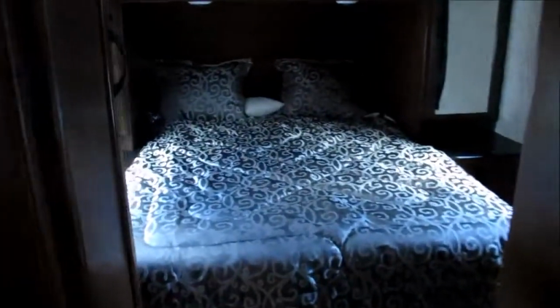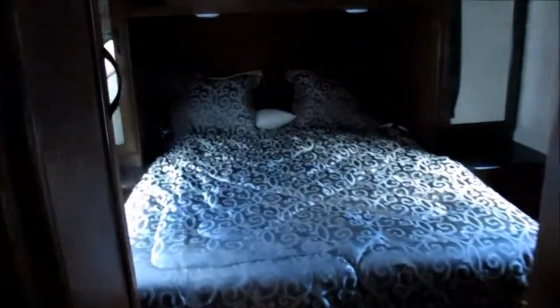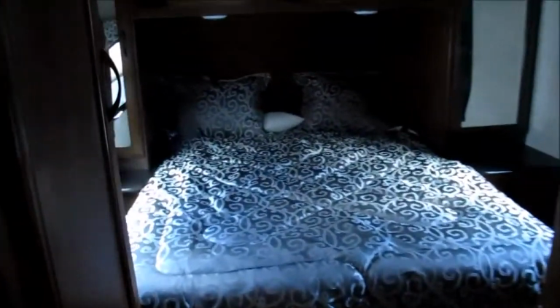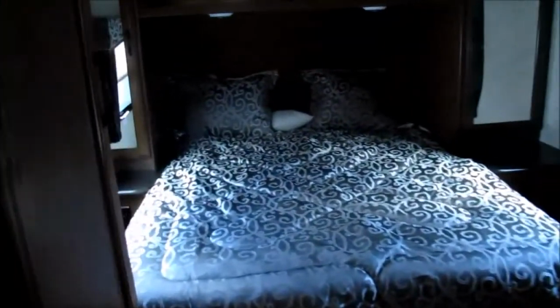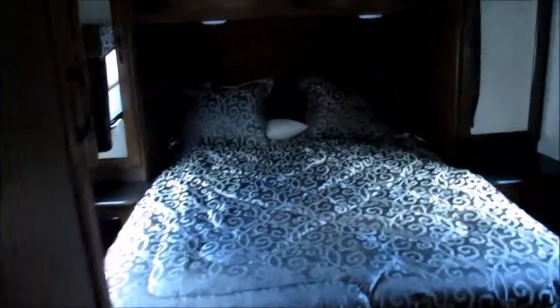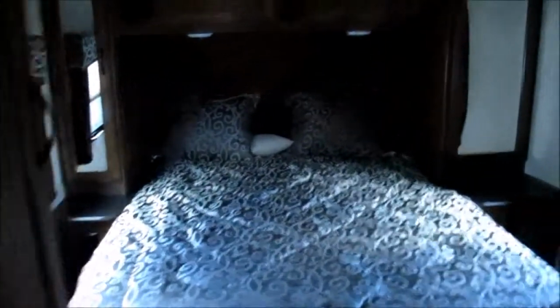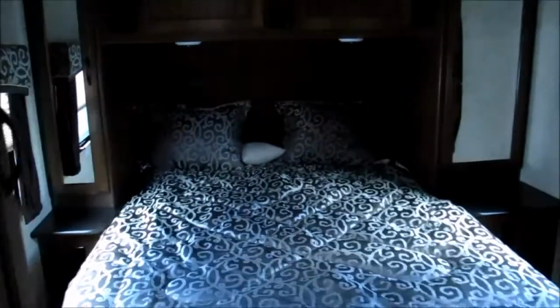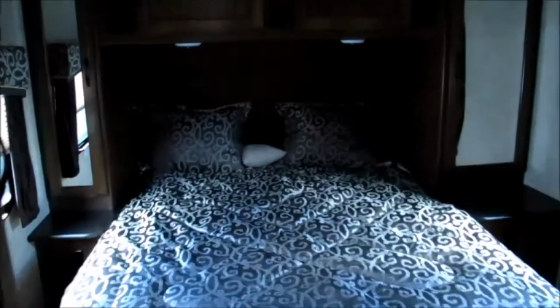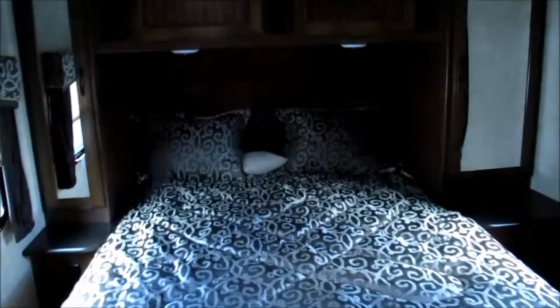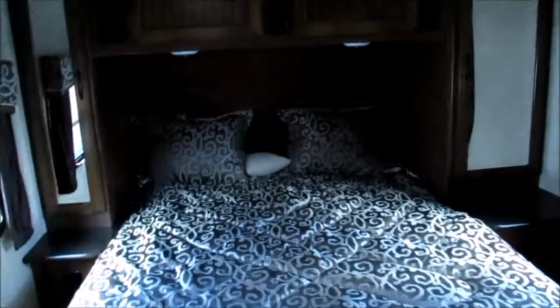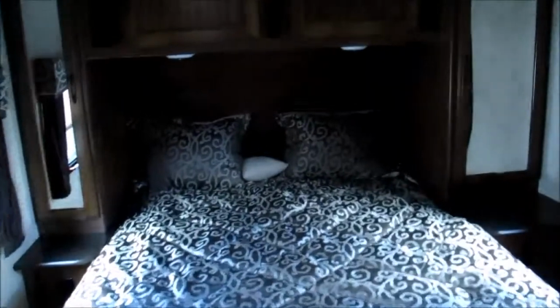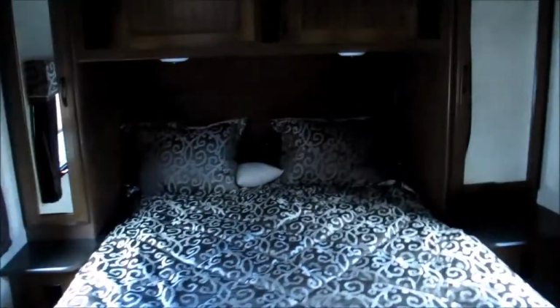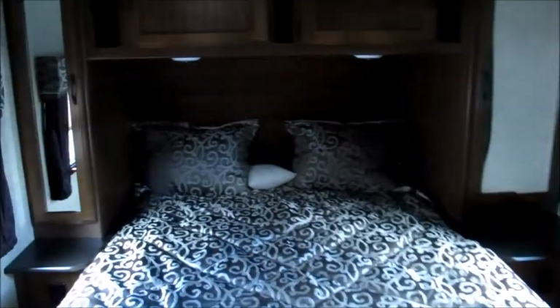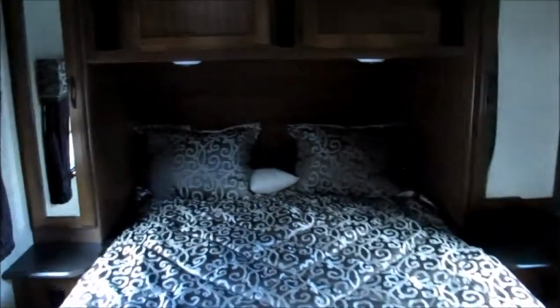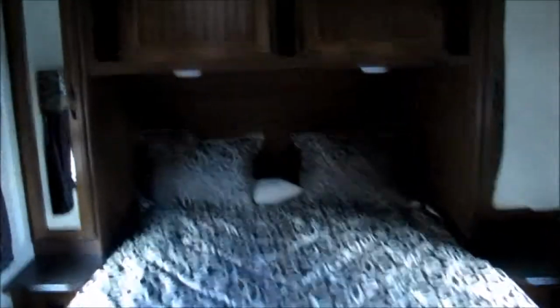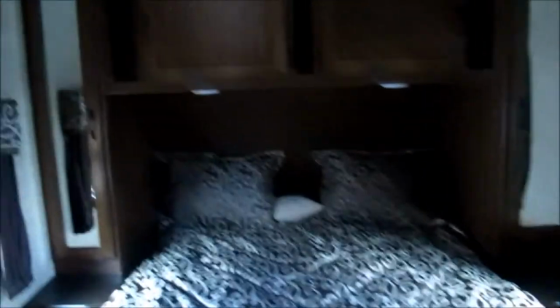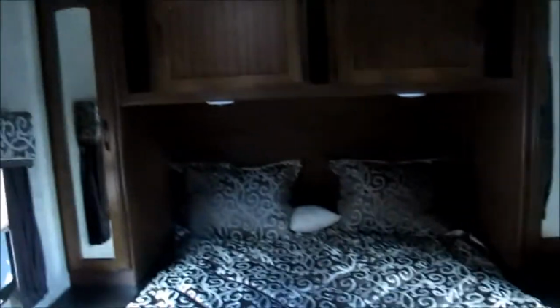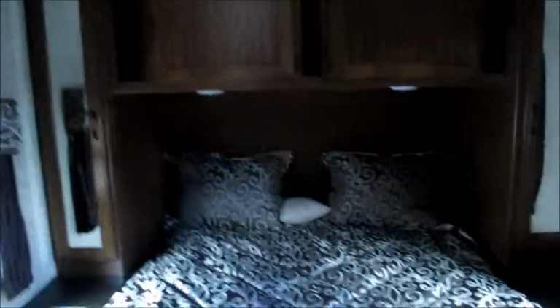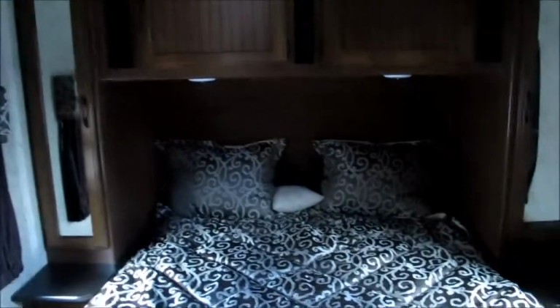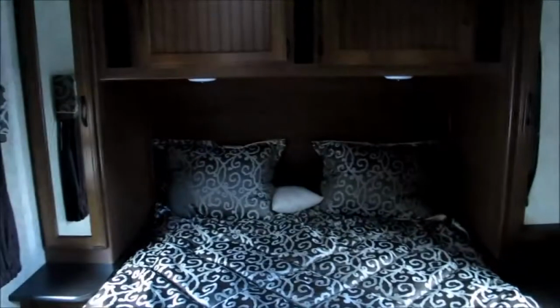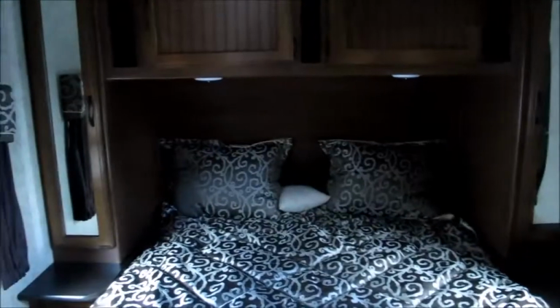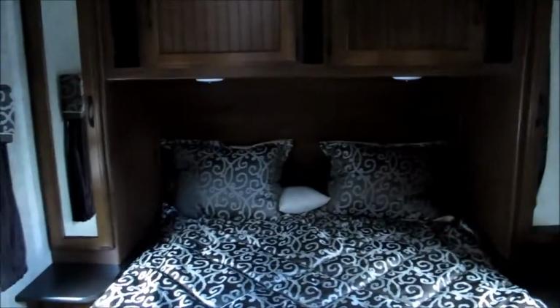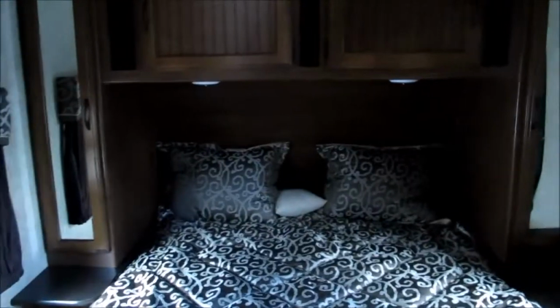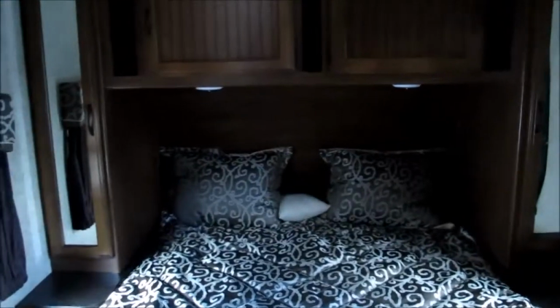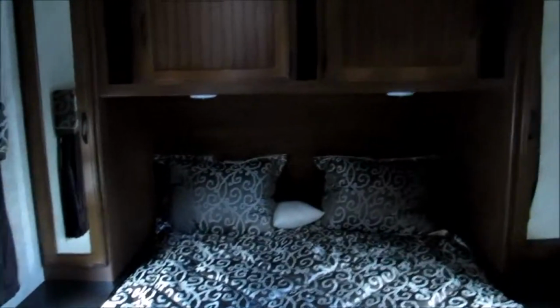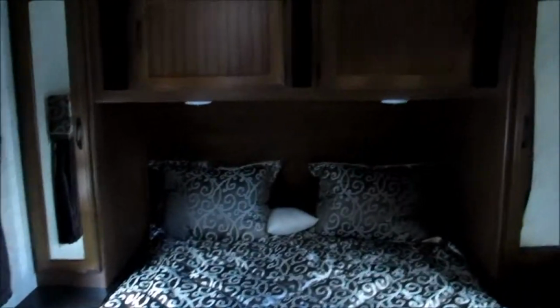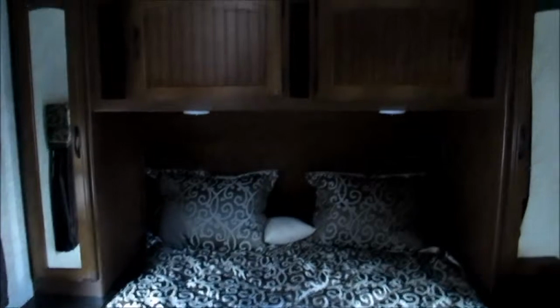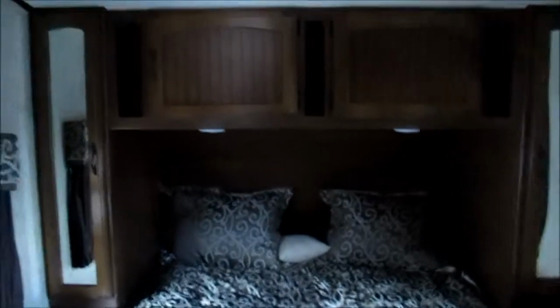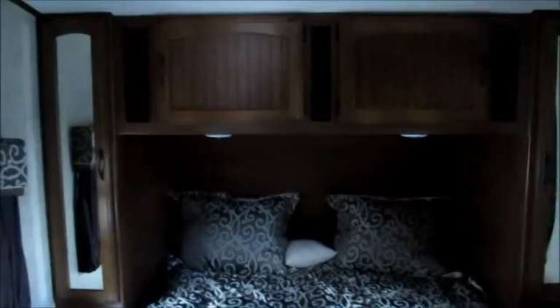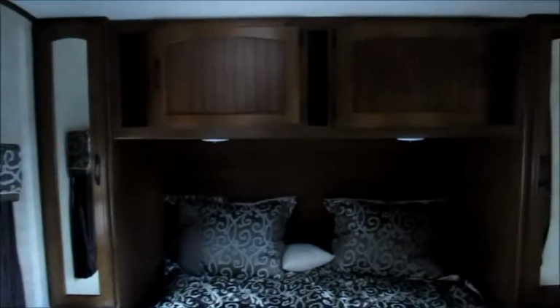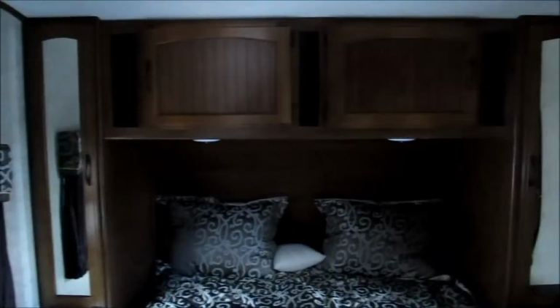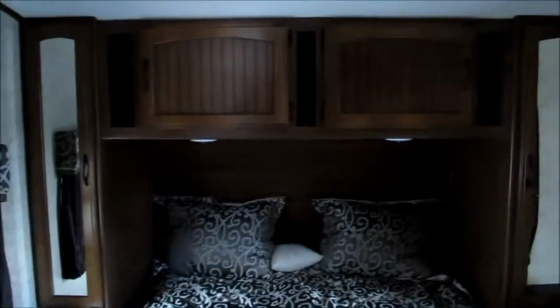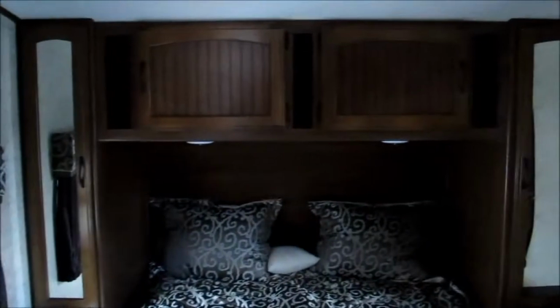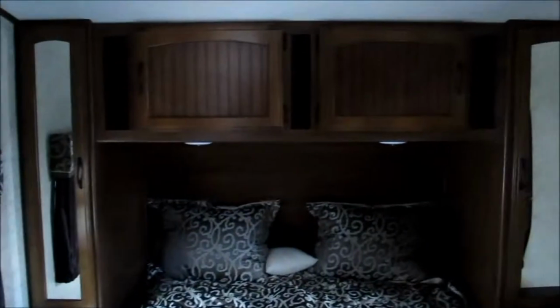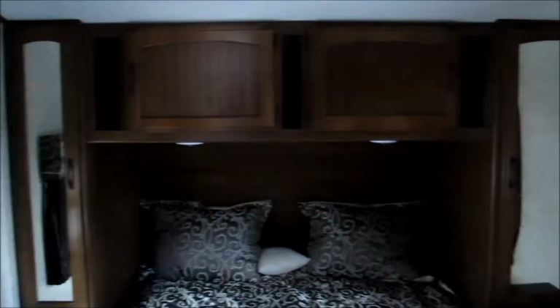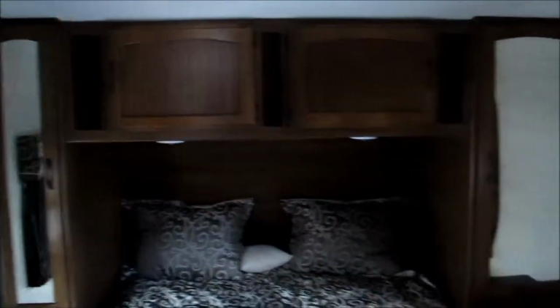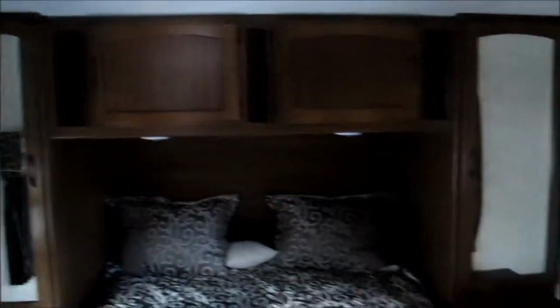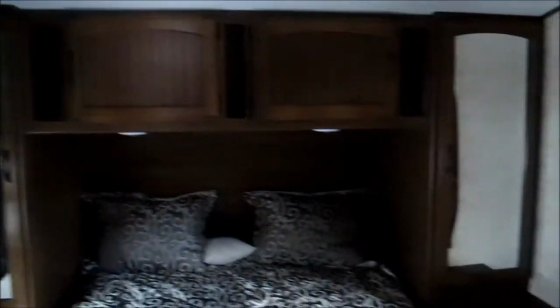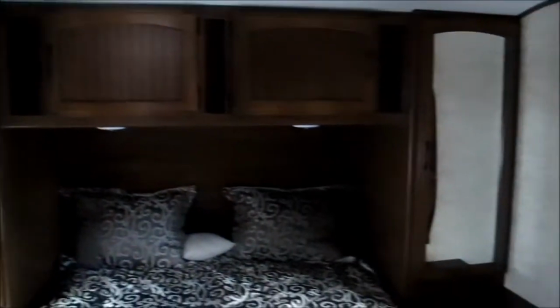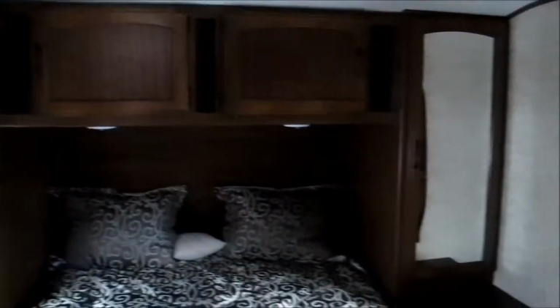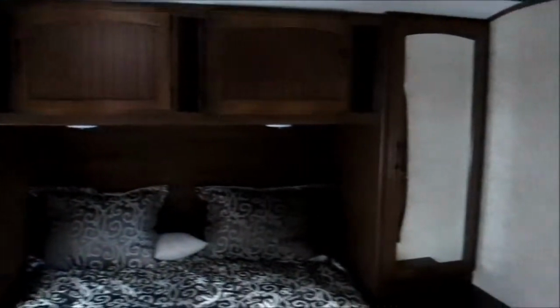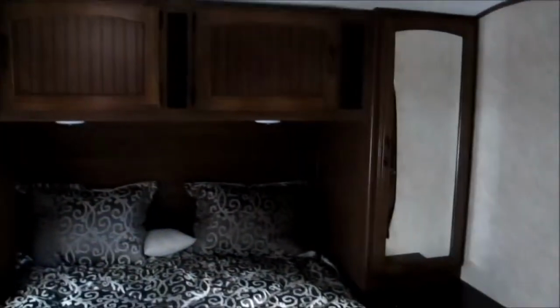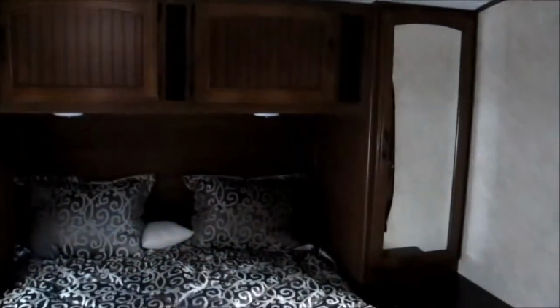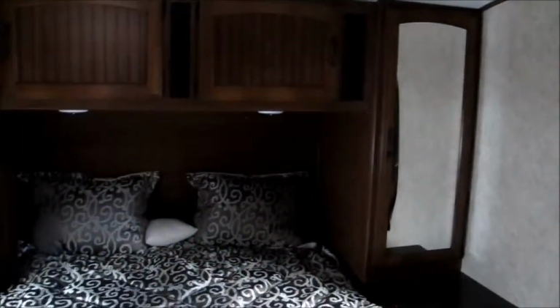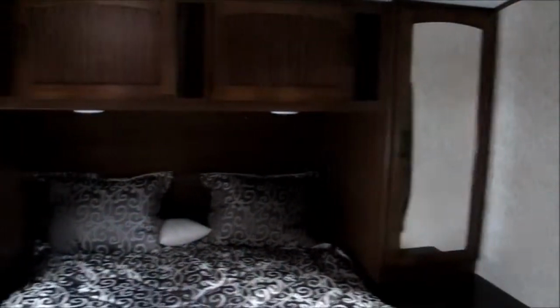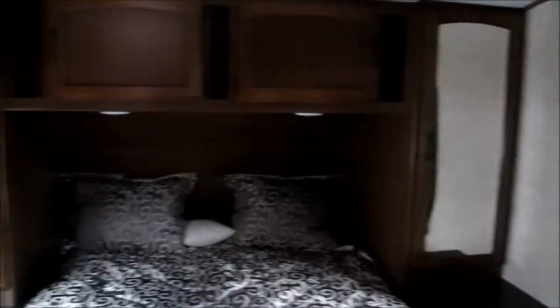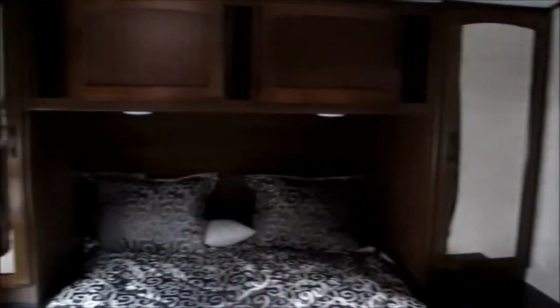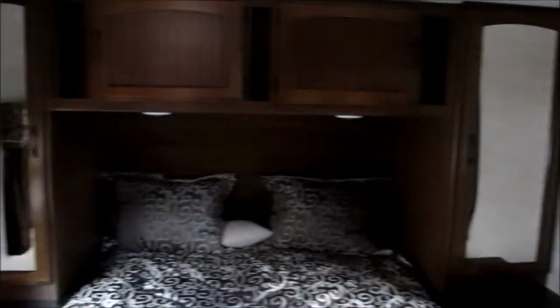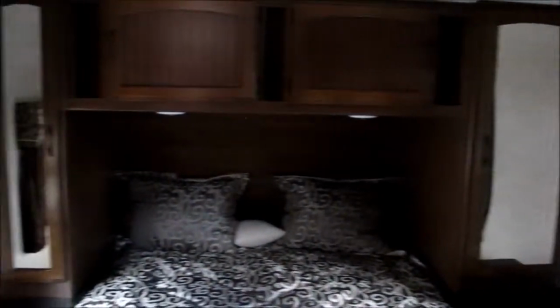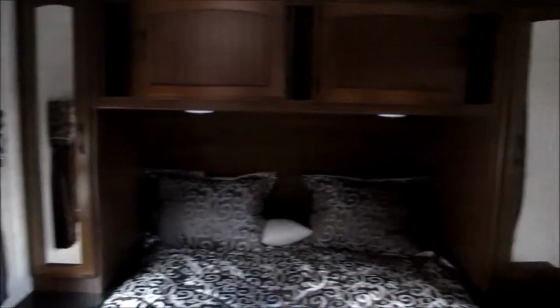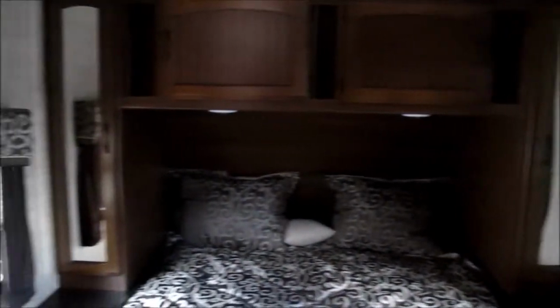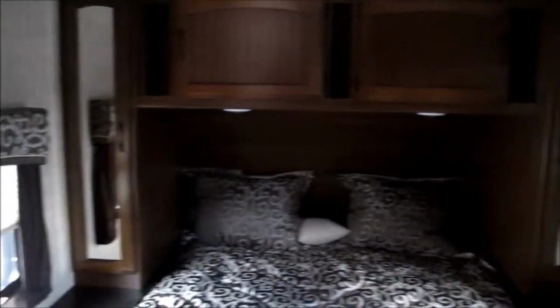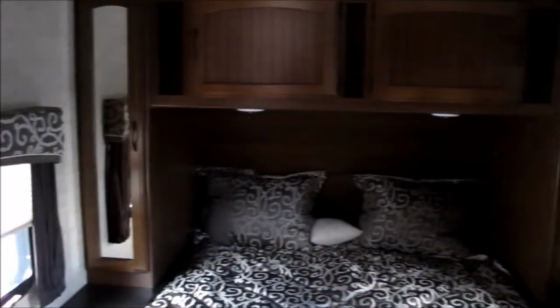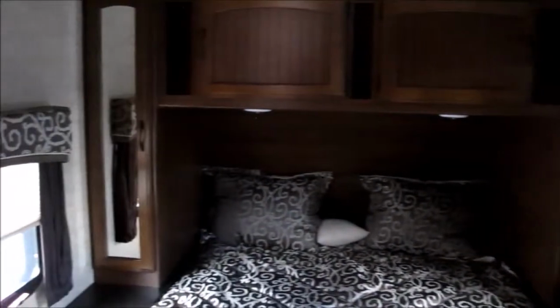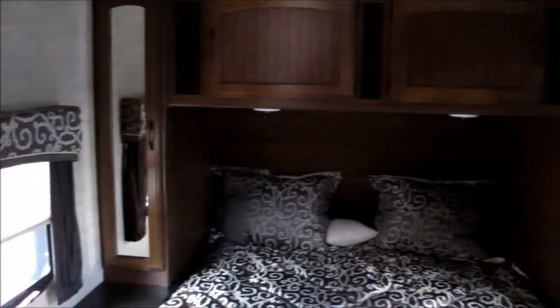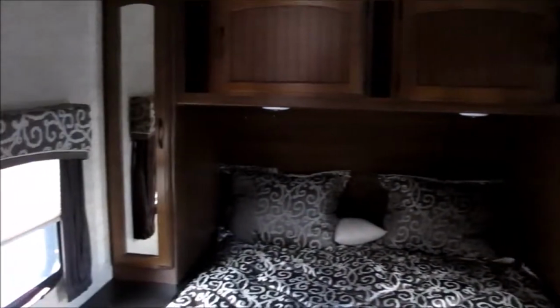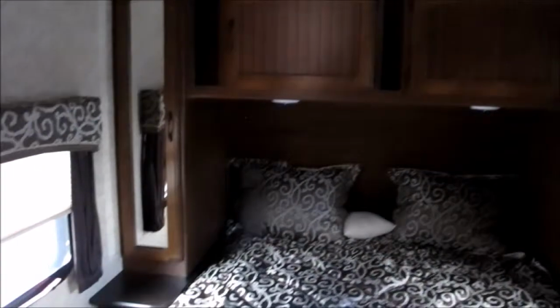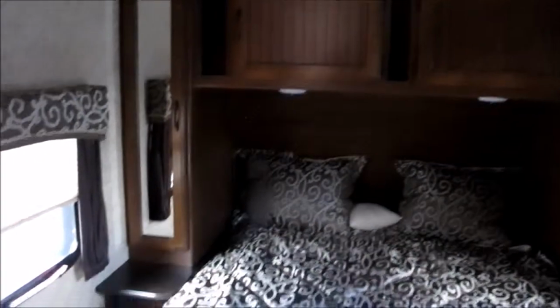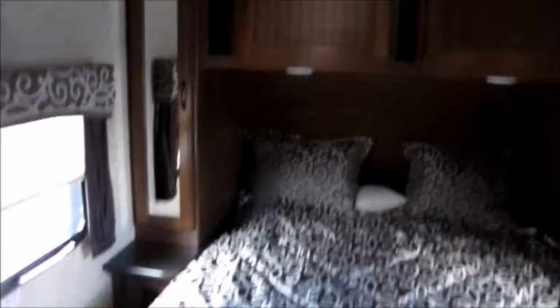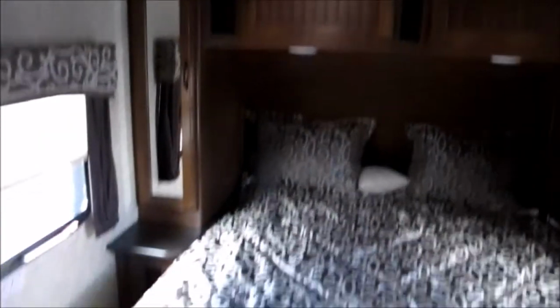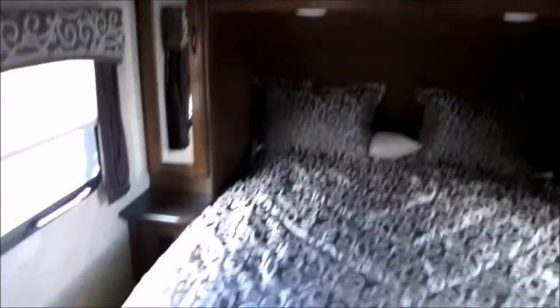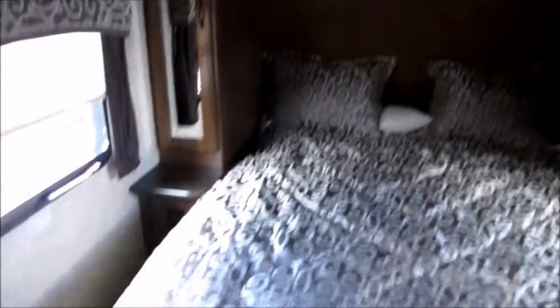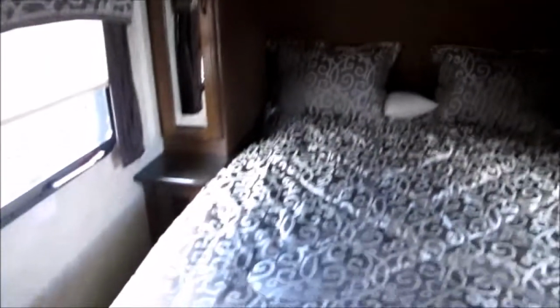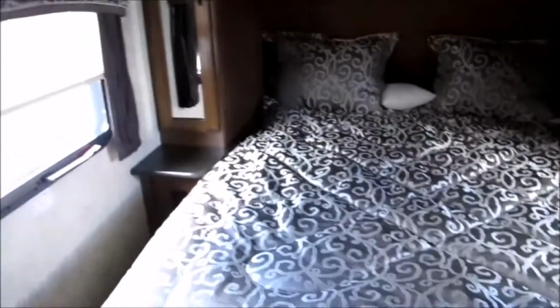We go back to the private master bedroom with a walk-around queen bed, overhead cabinets, and his and hers shirt closets on both sides.